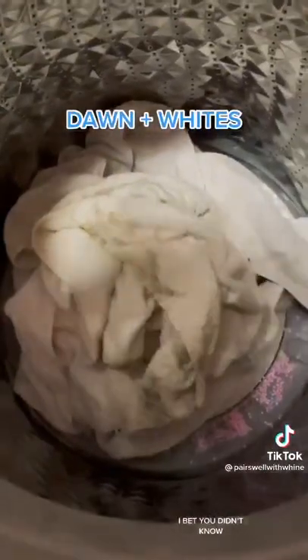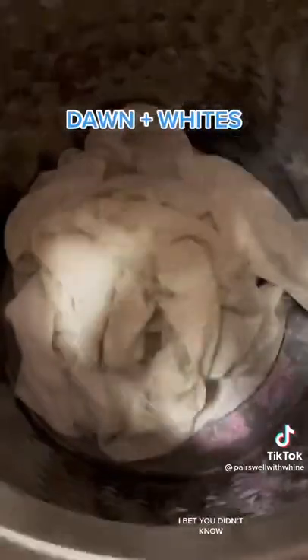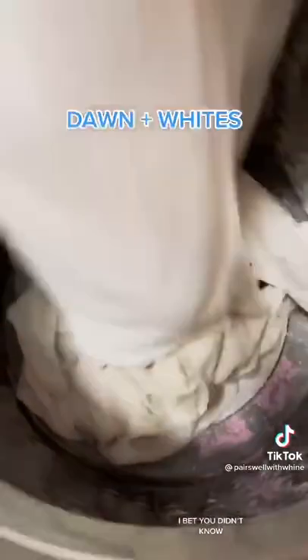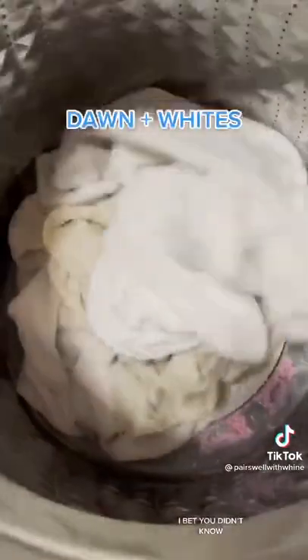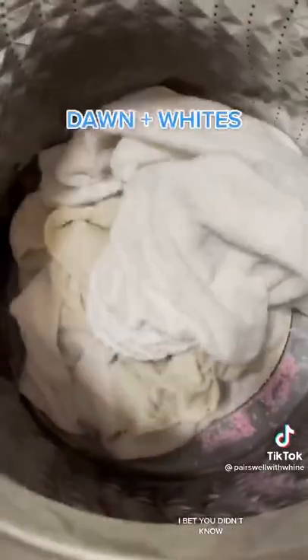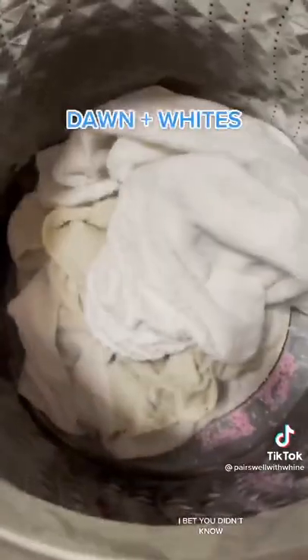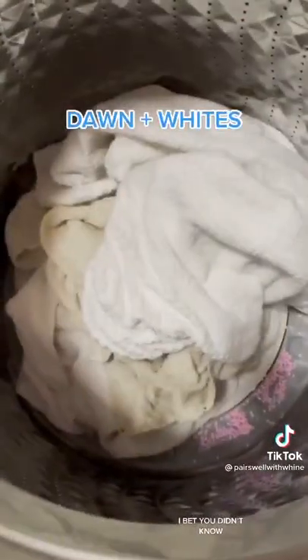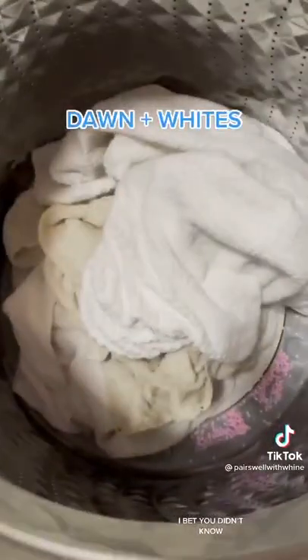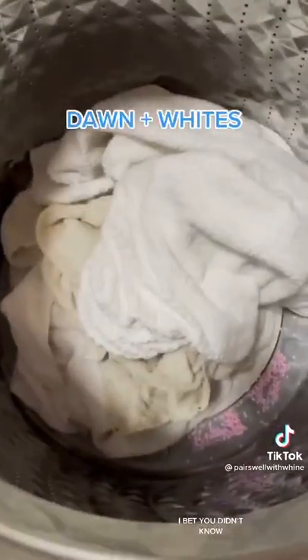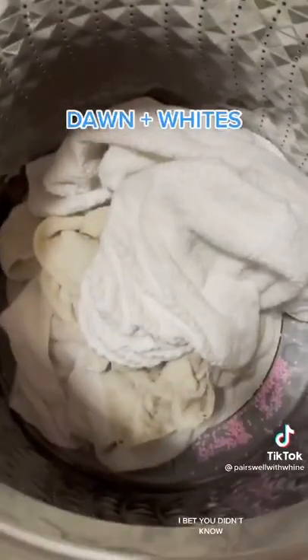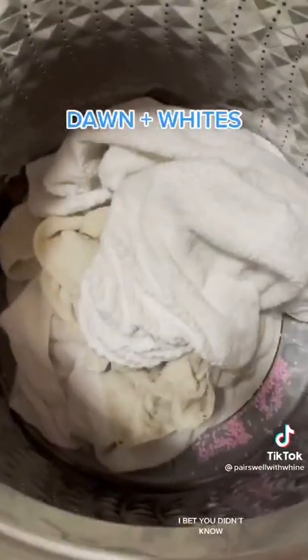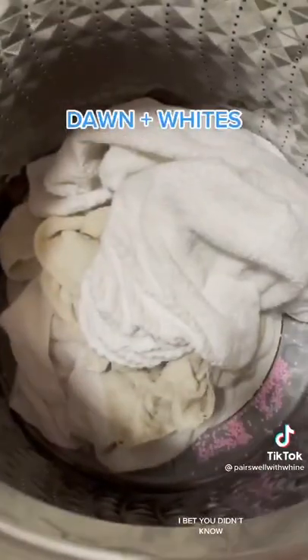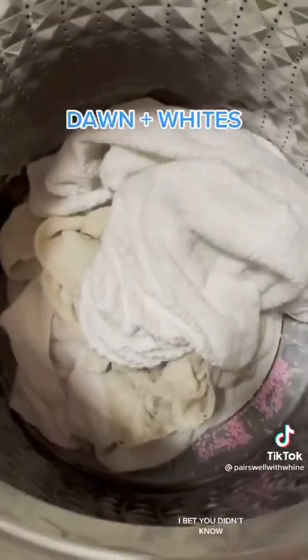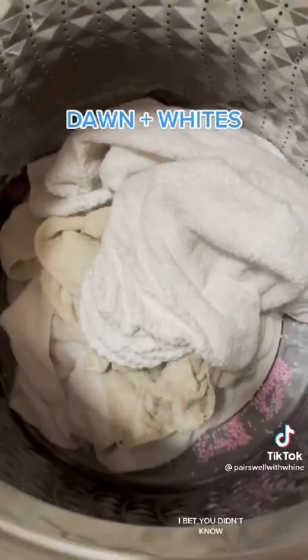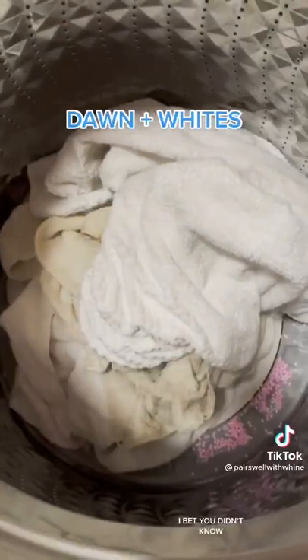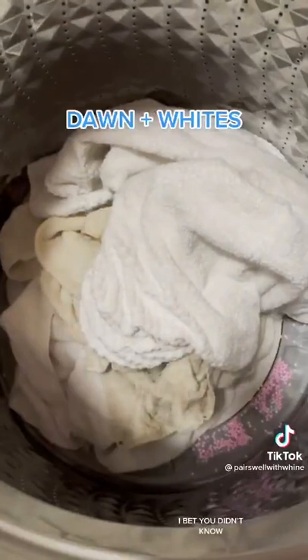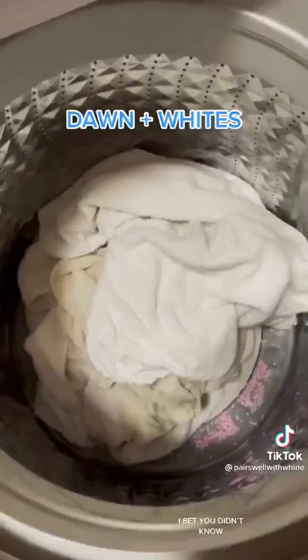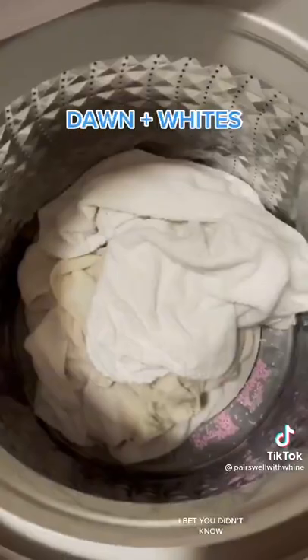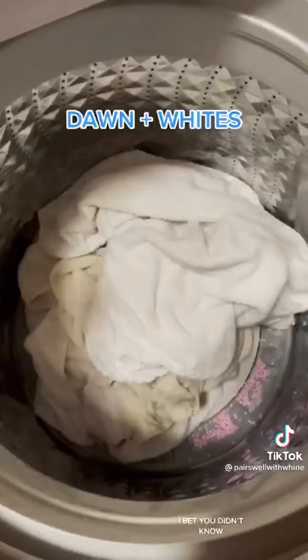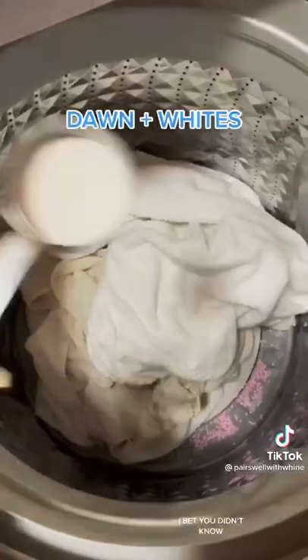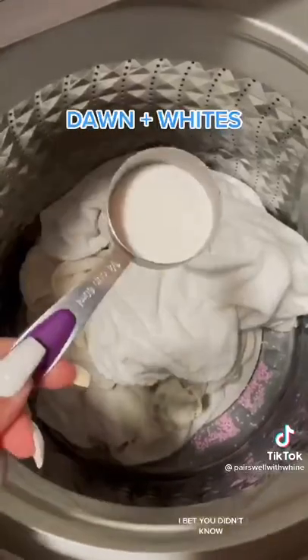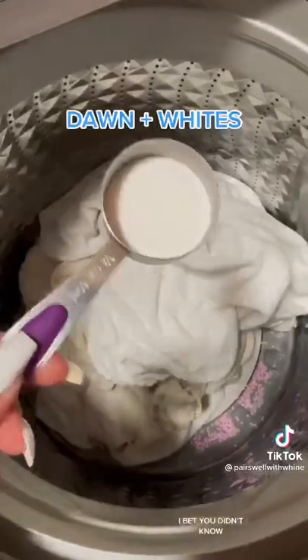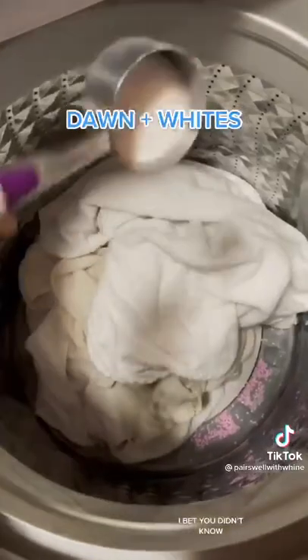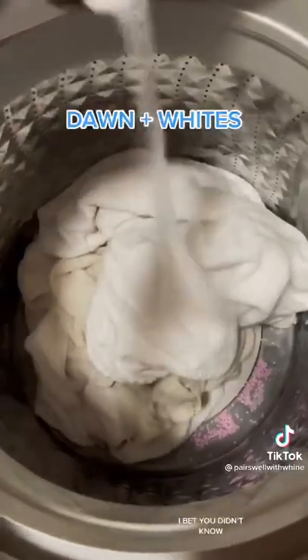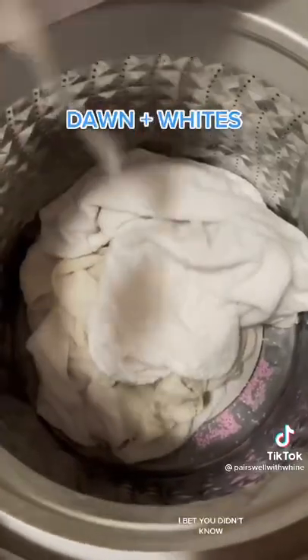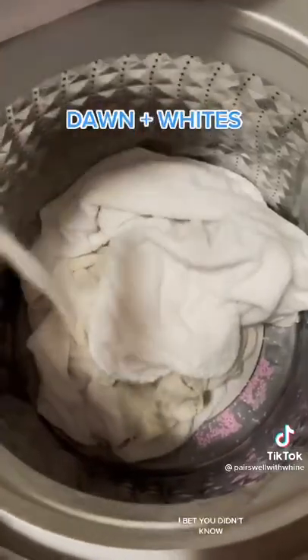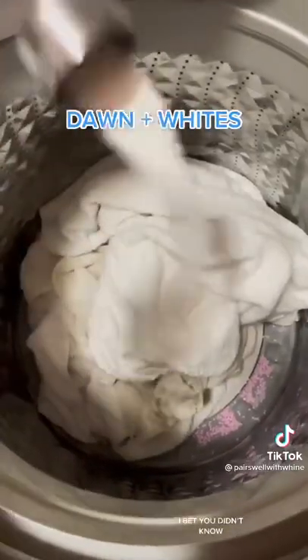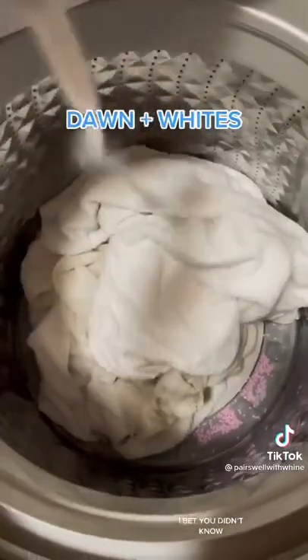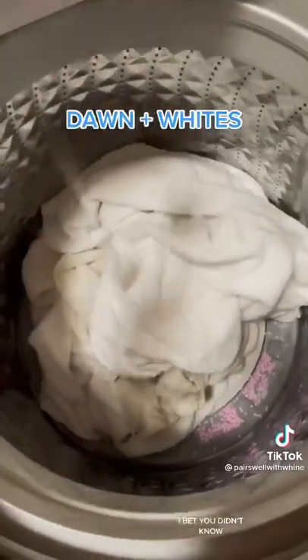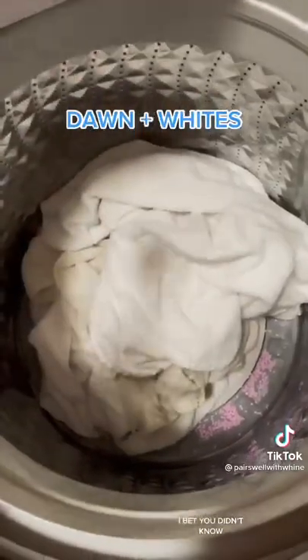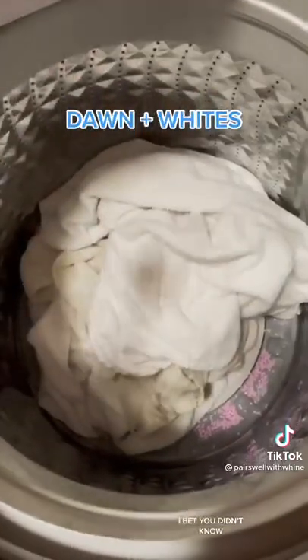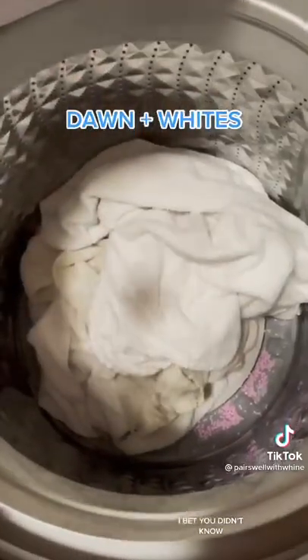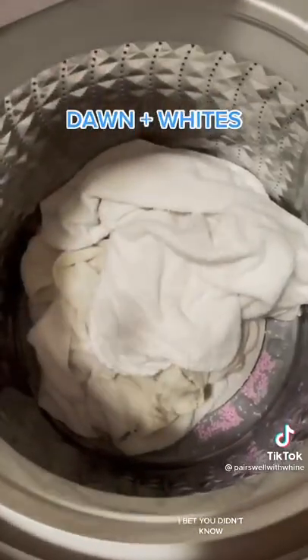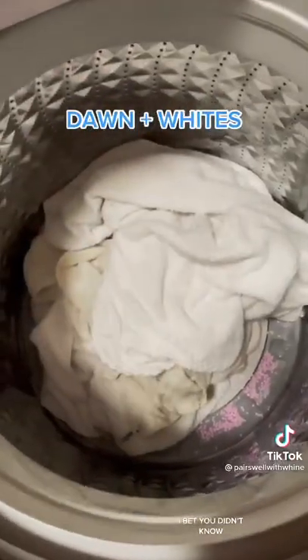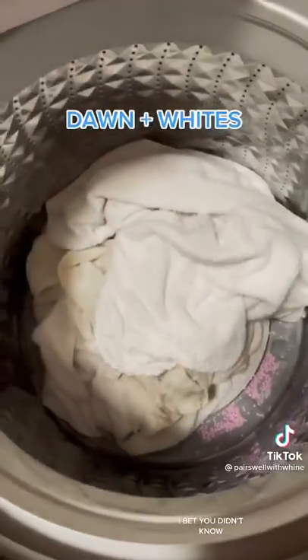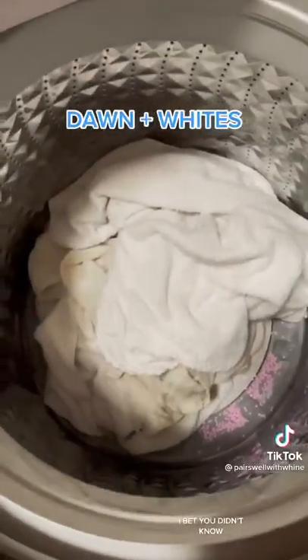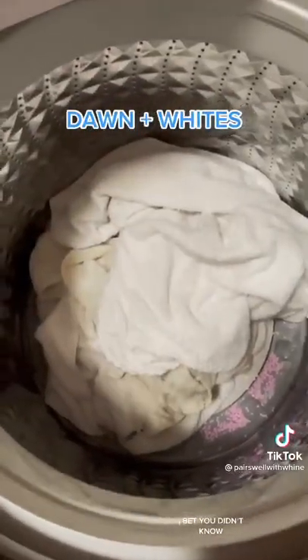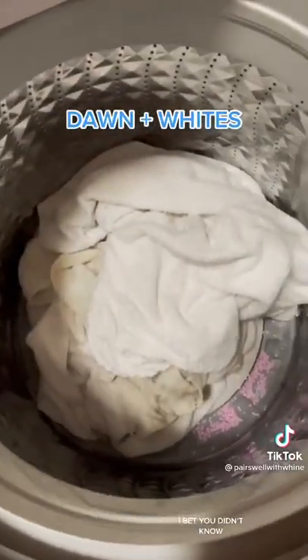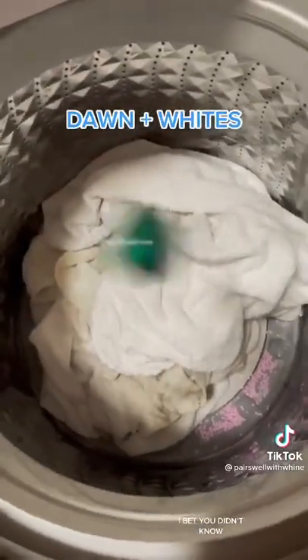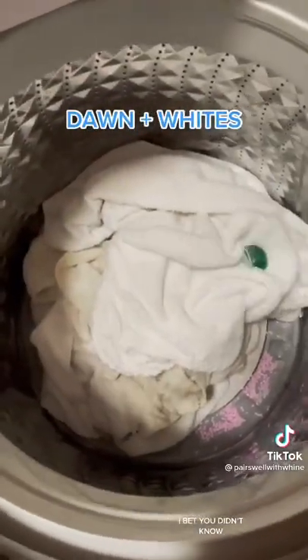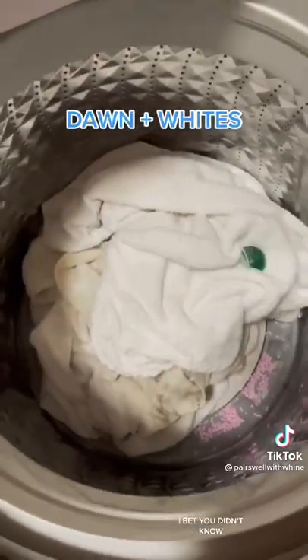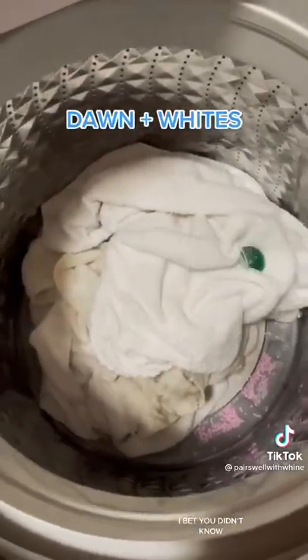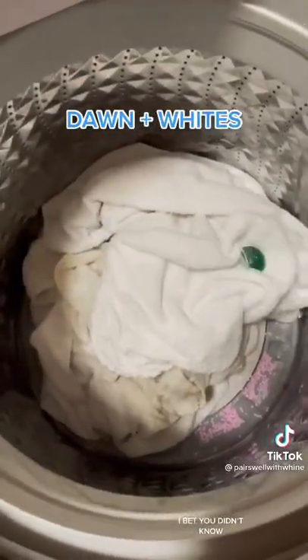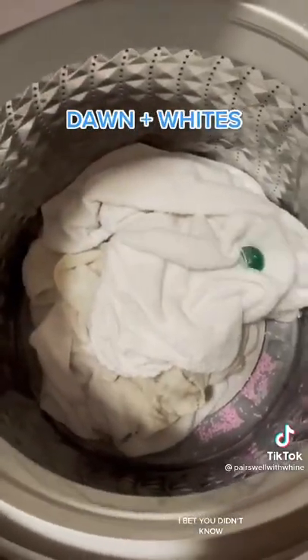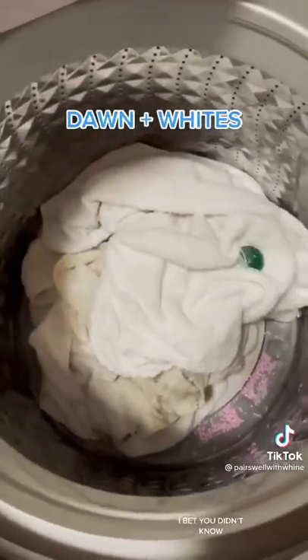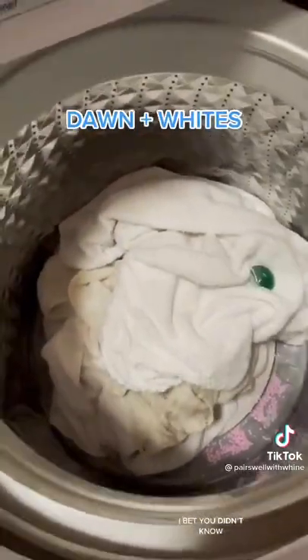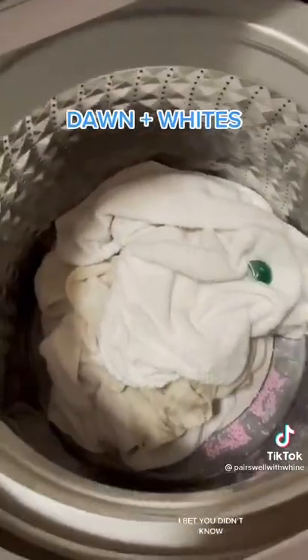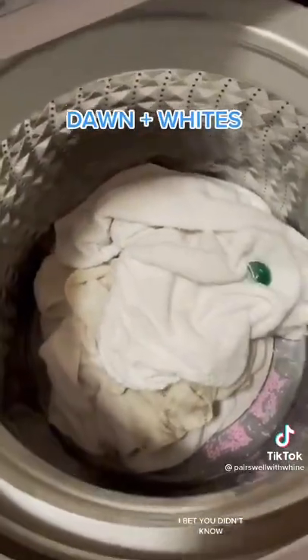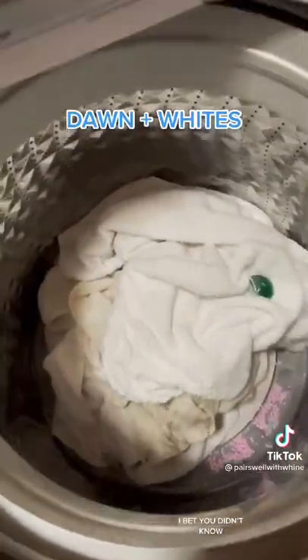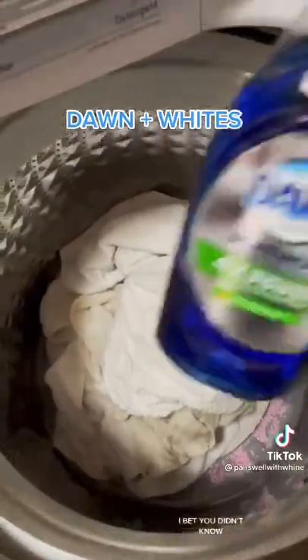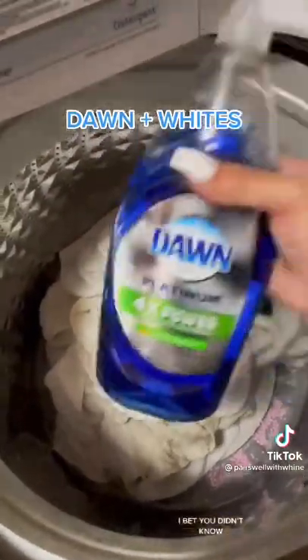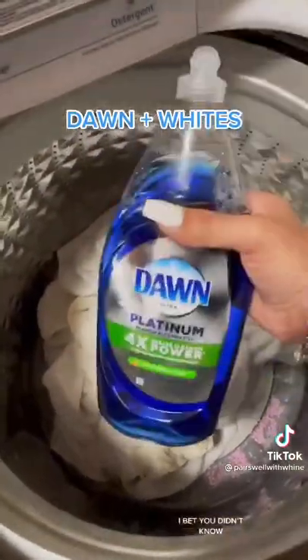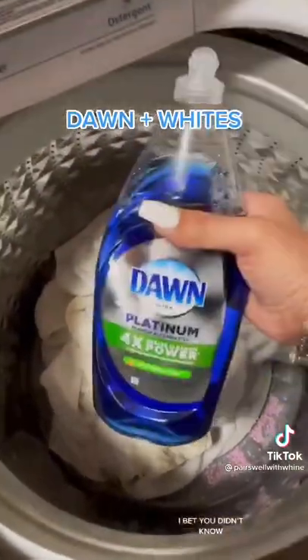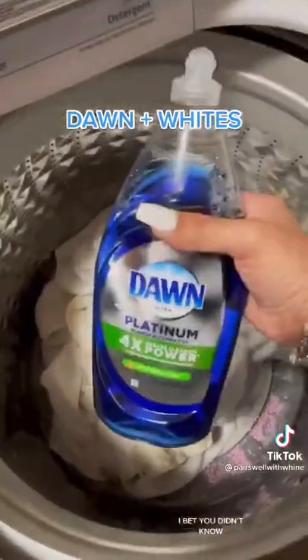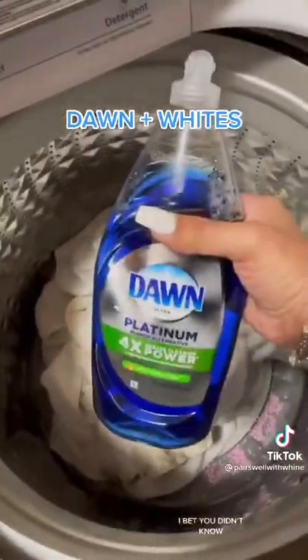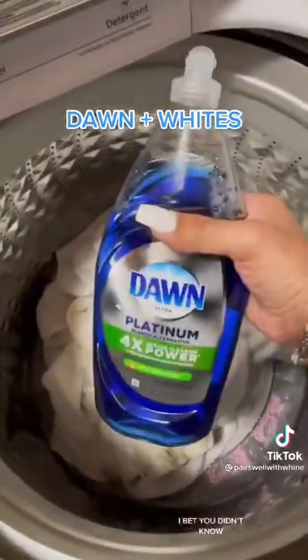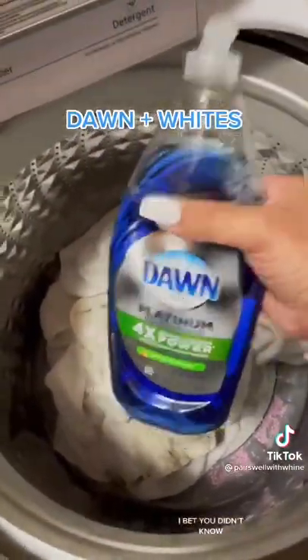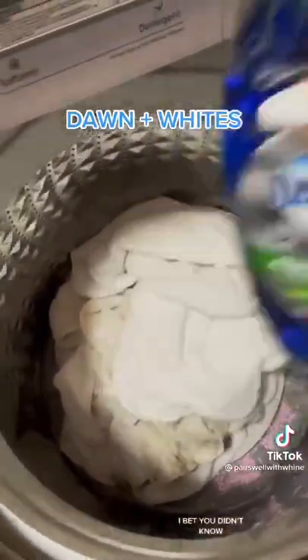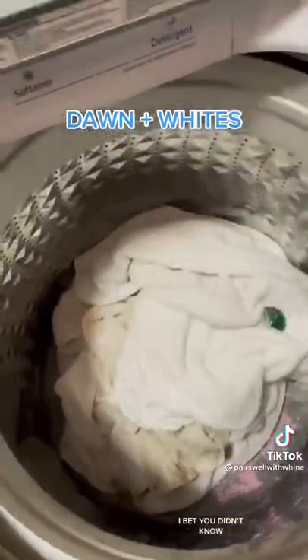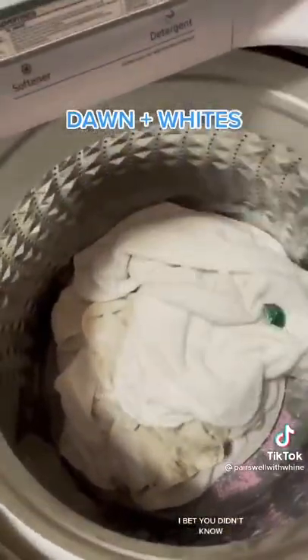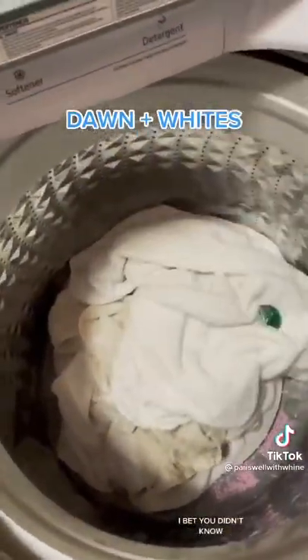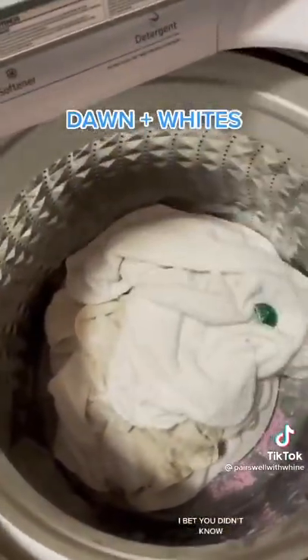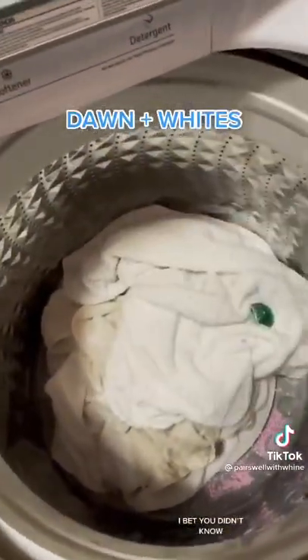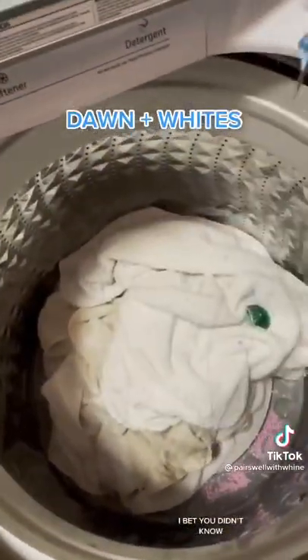Our AC unit decided to freeze the other day, and one of my lovely children decided to put a white towel down for the AC to defrost on.